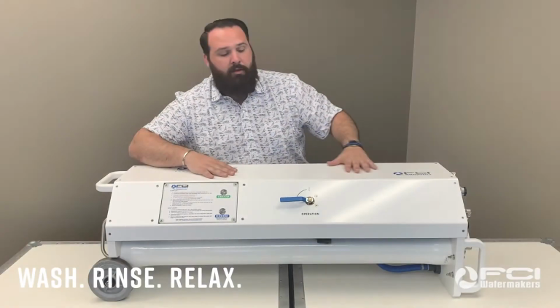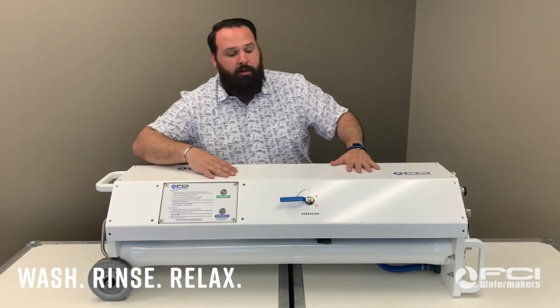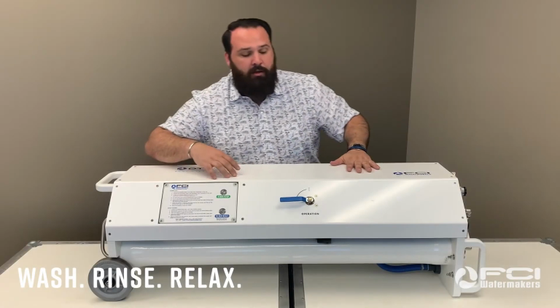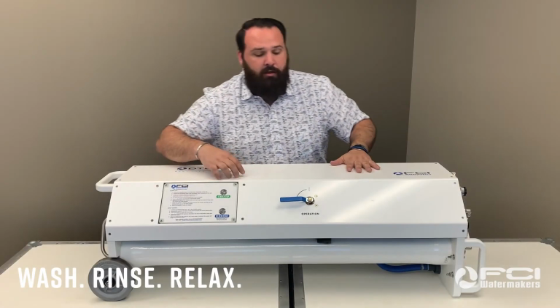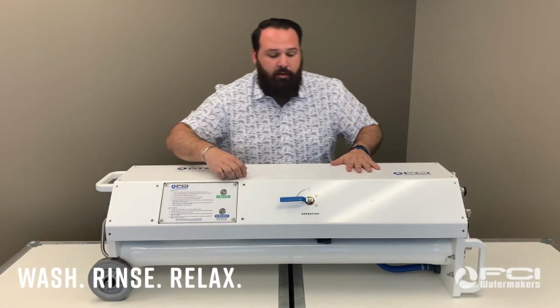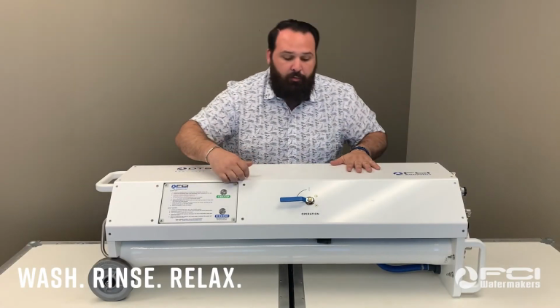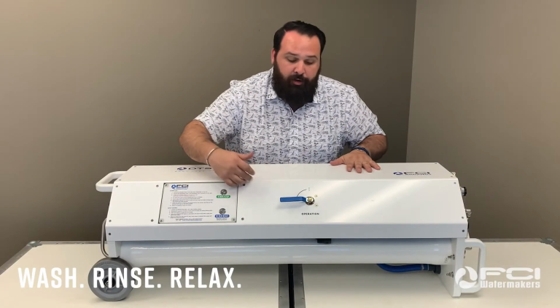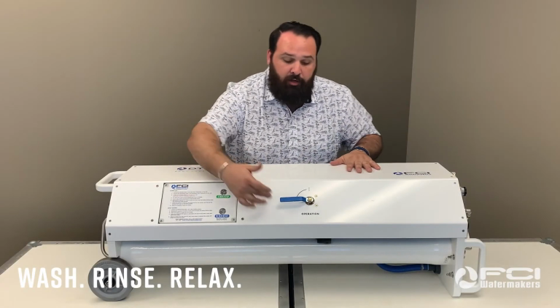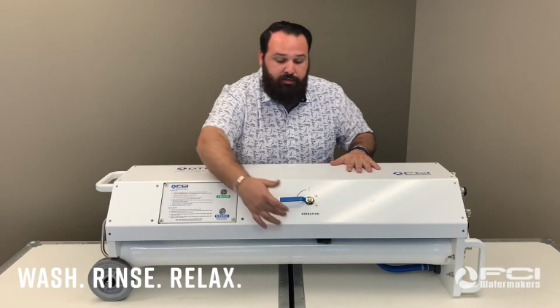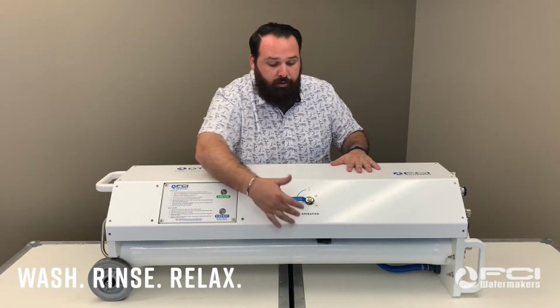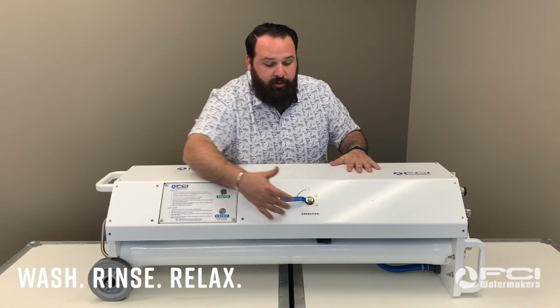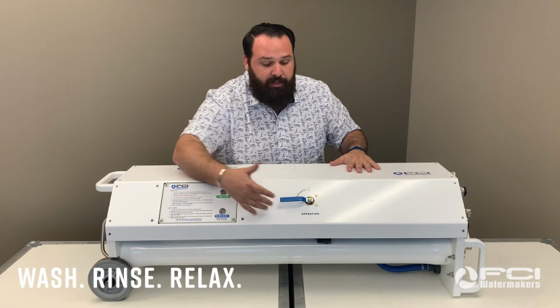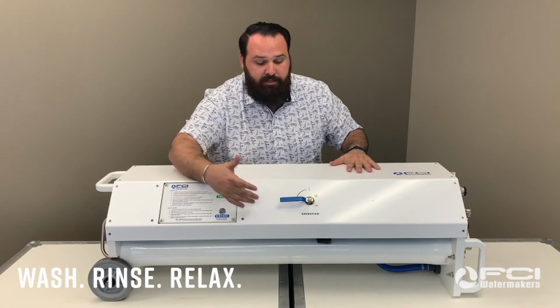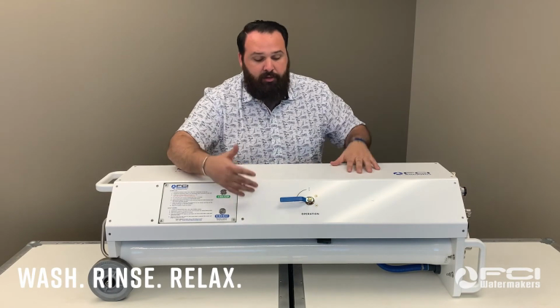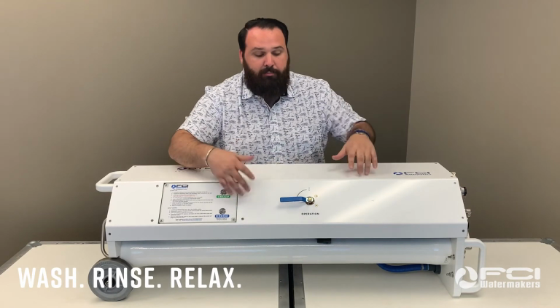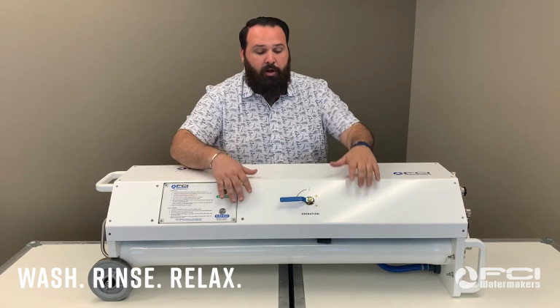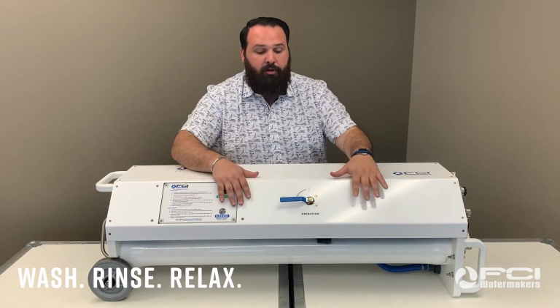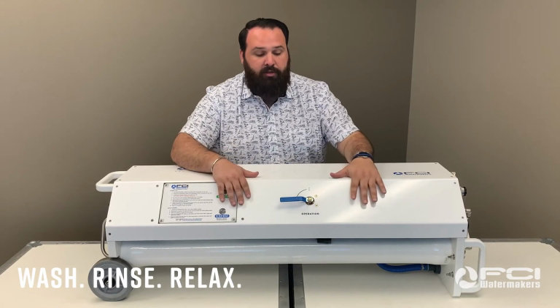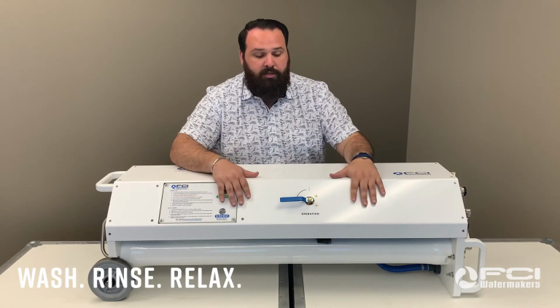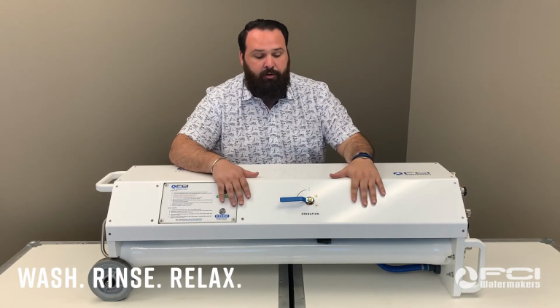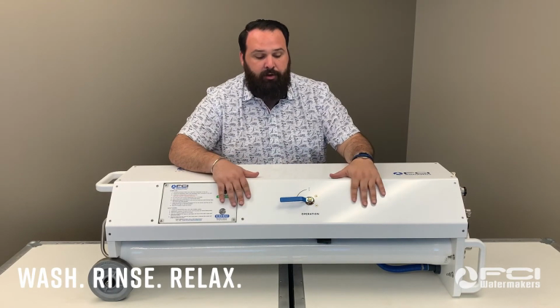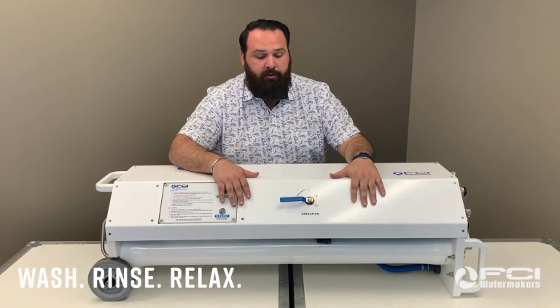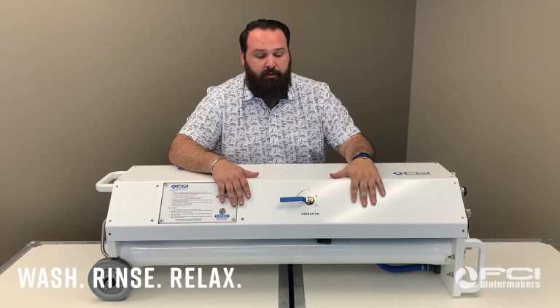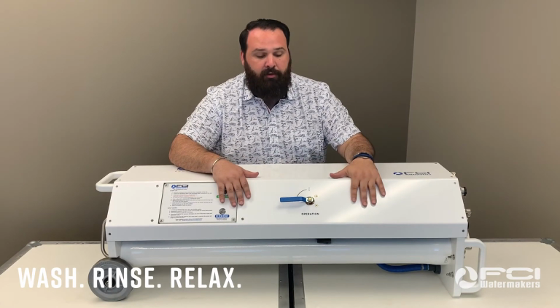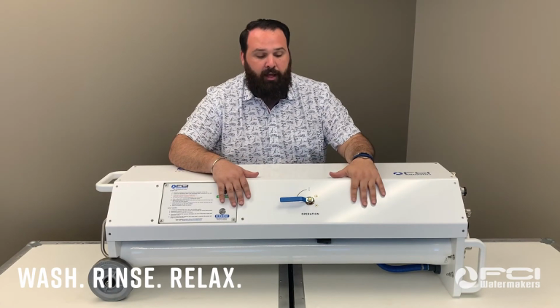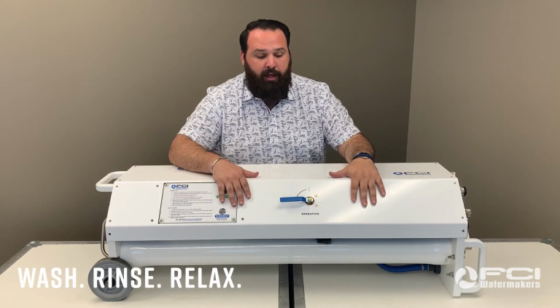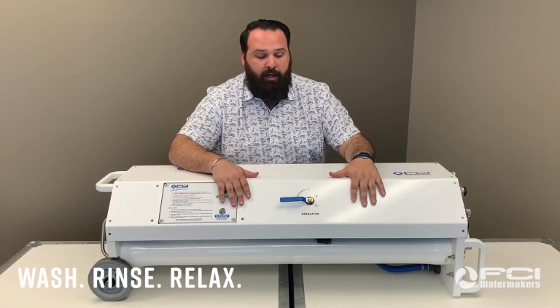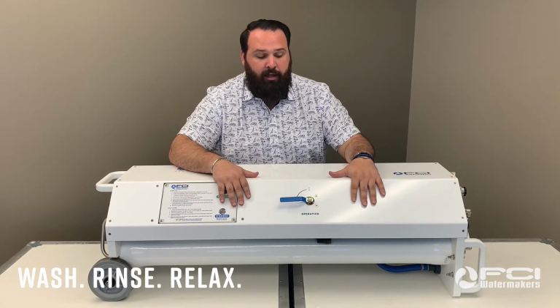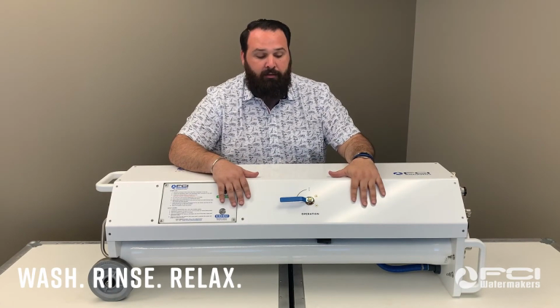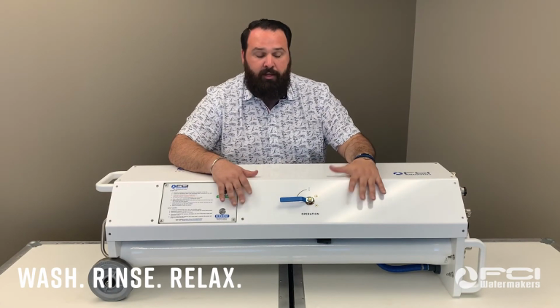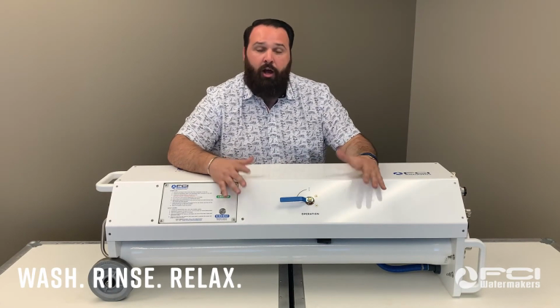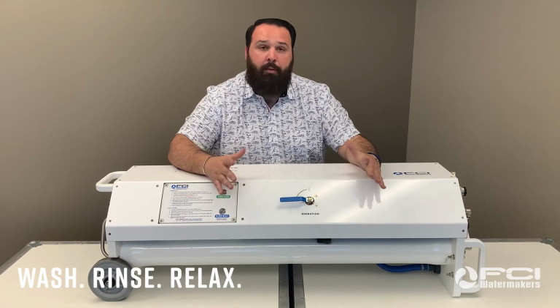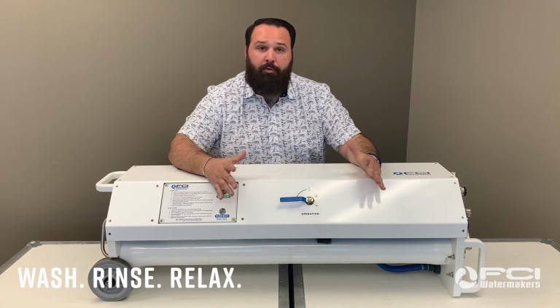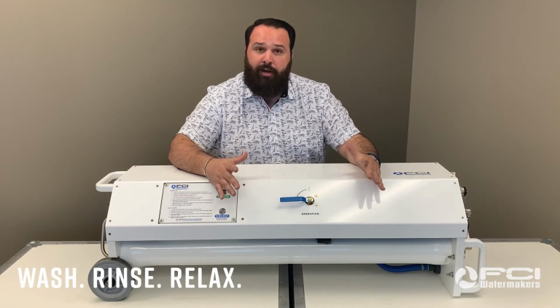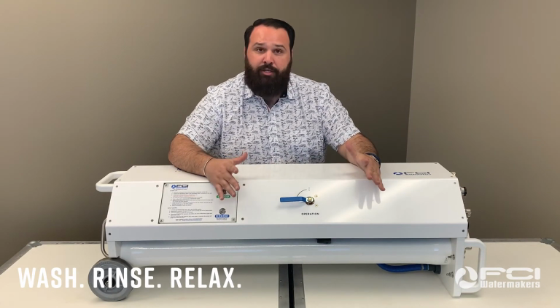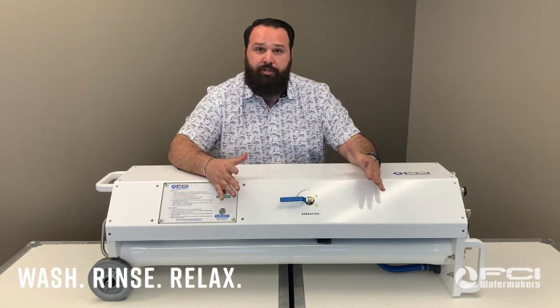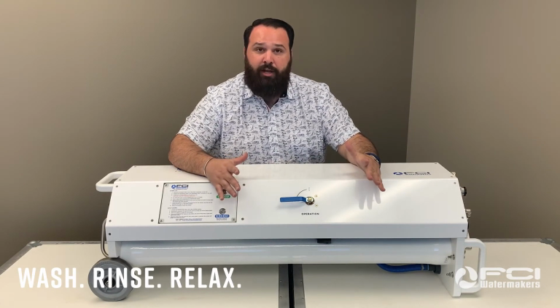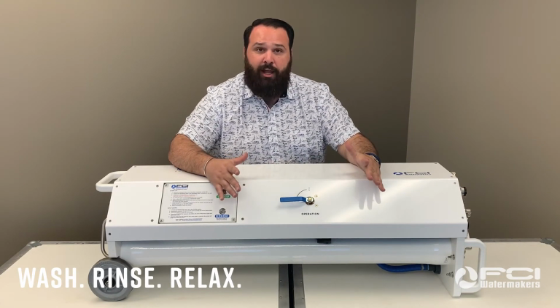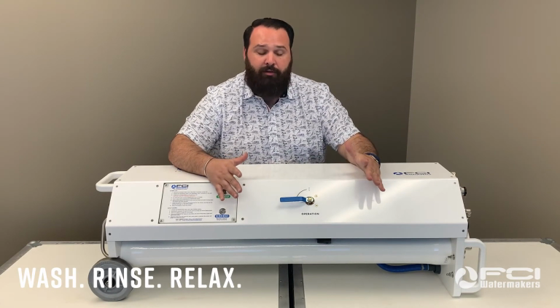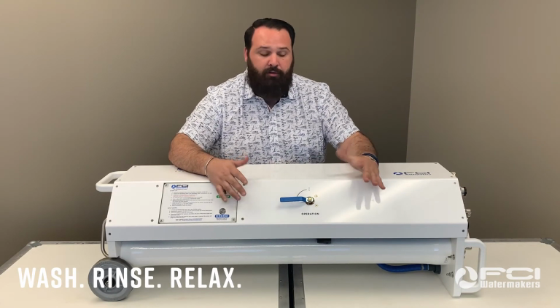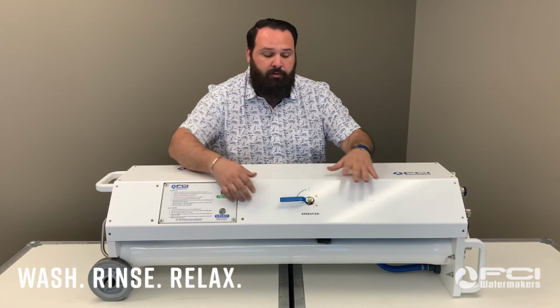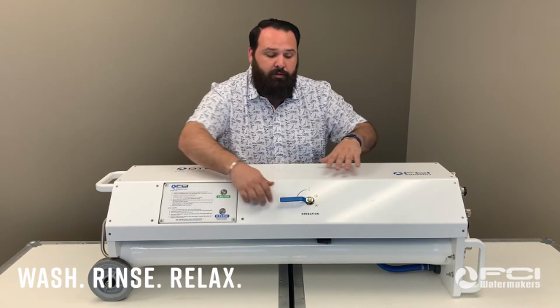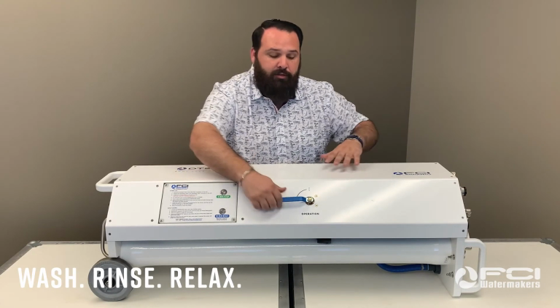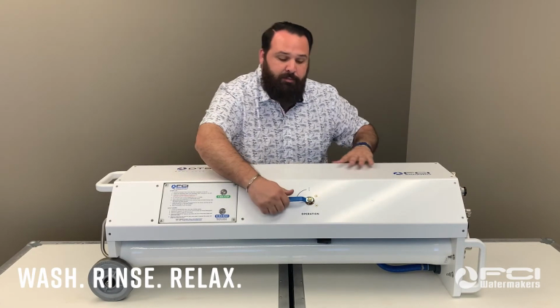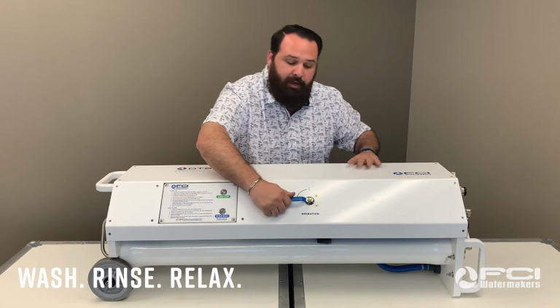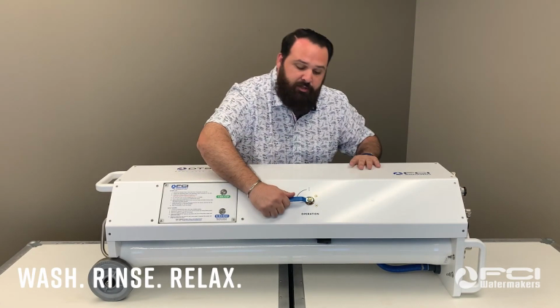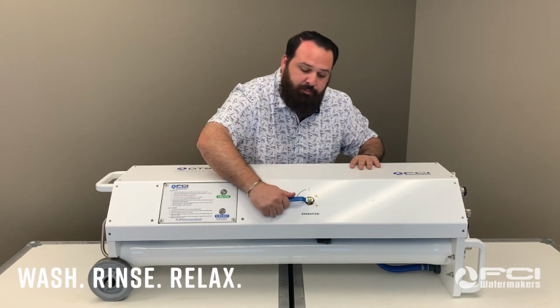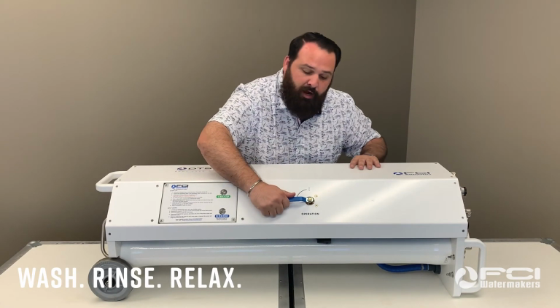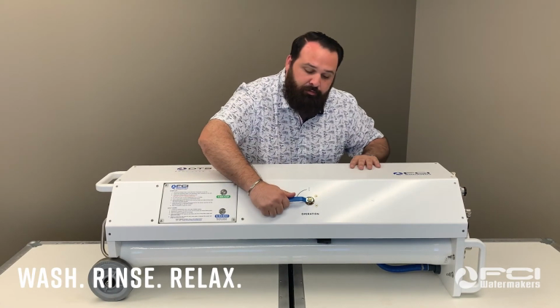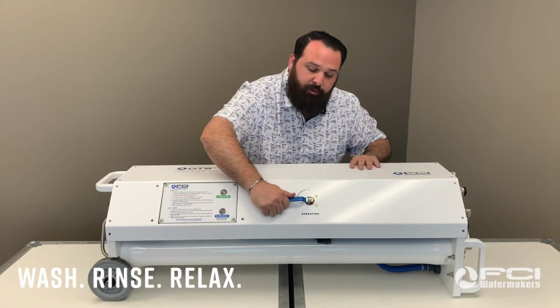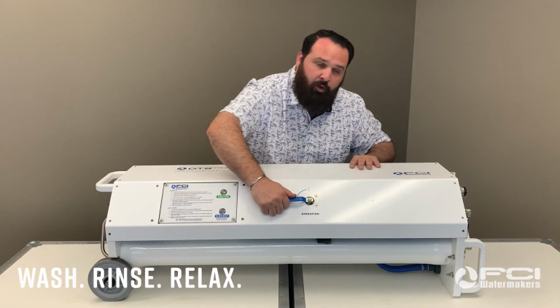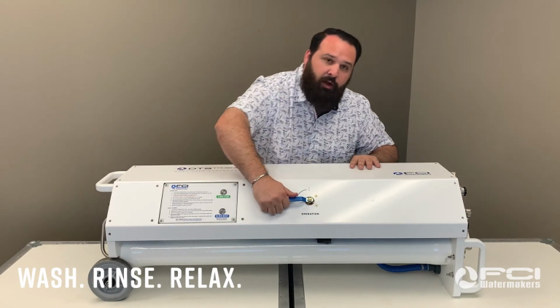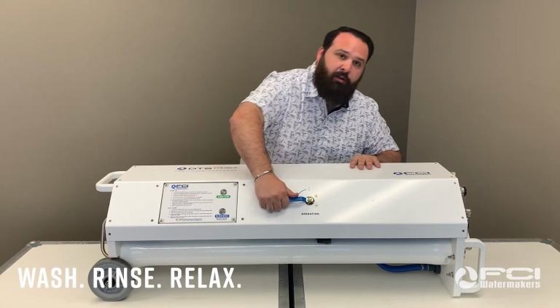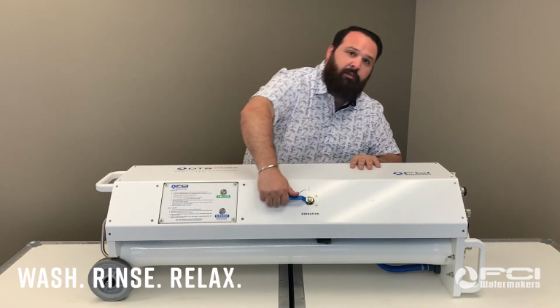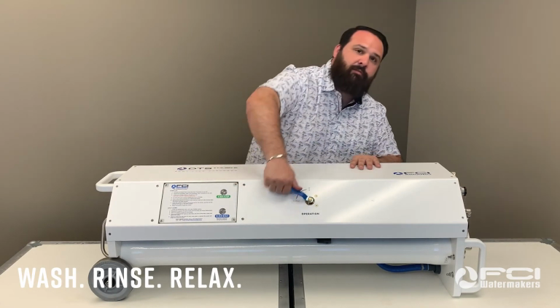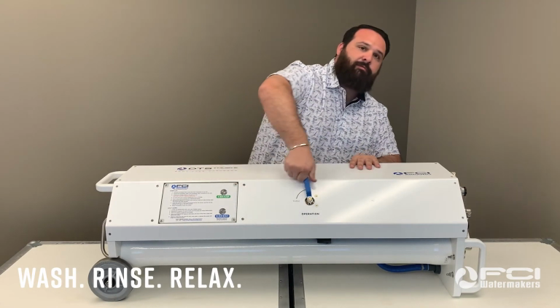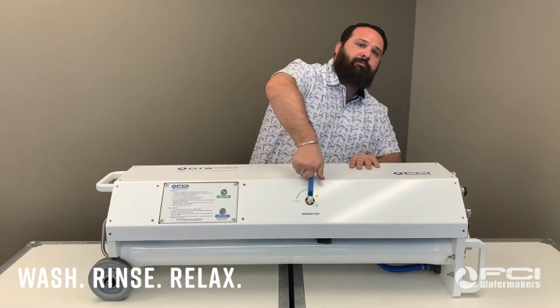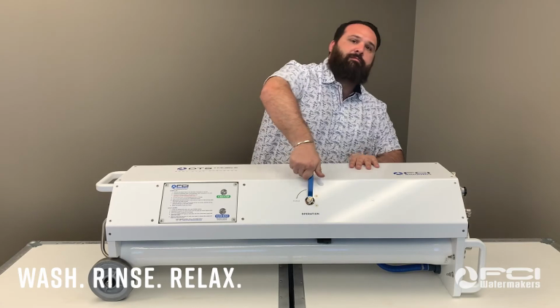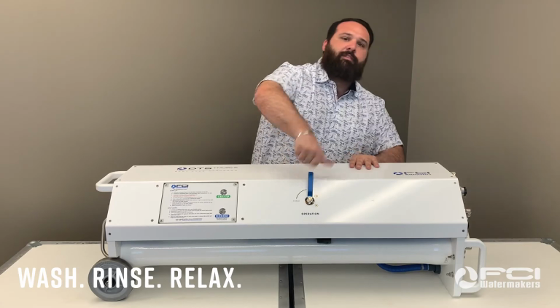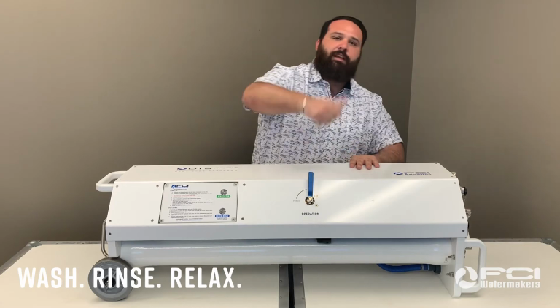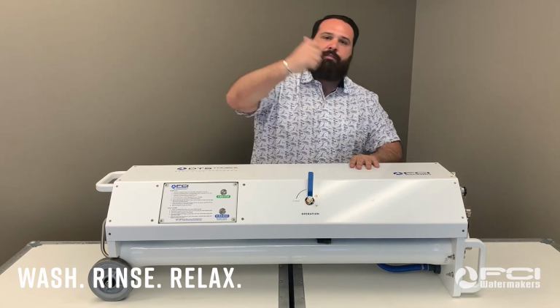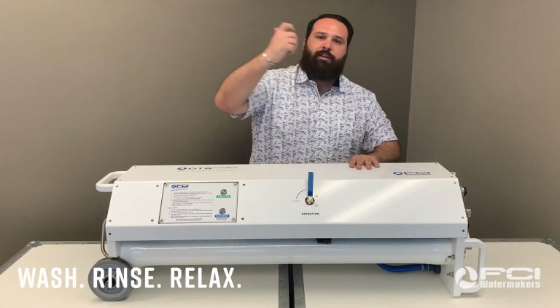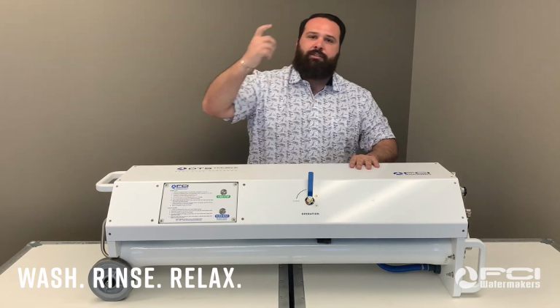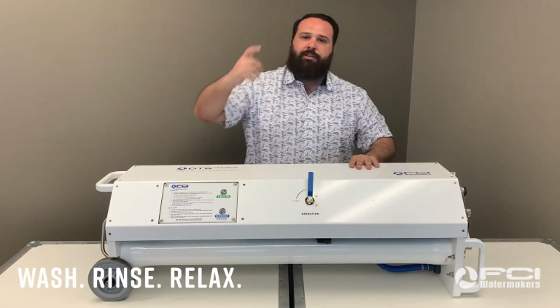We also easily mark the unit and the operation handle to make spot-free water even easier.